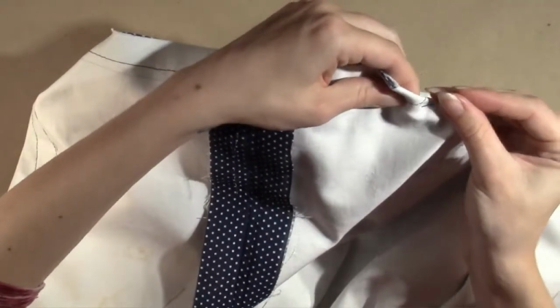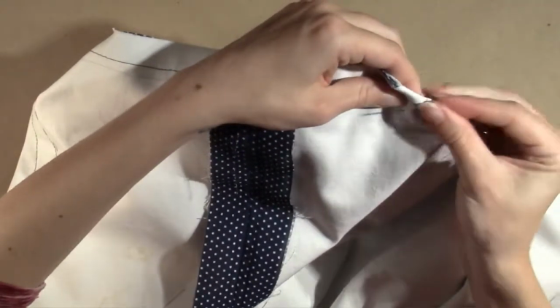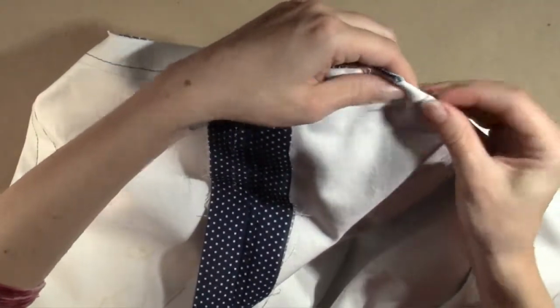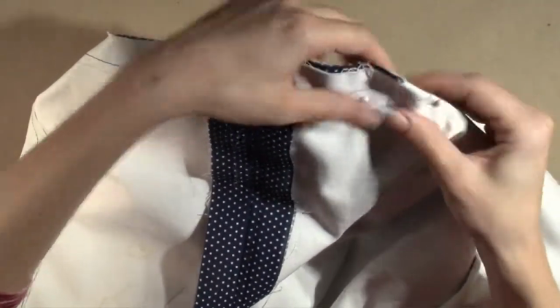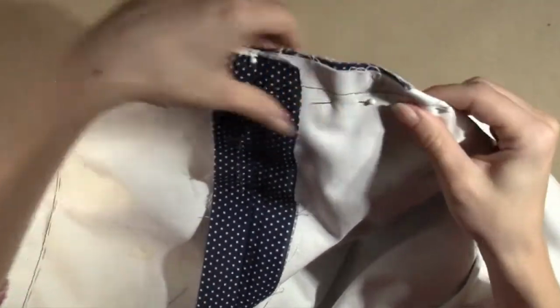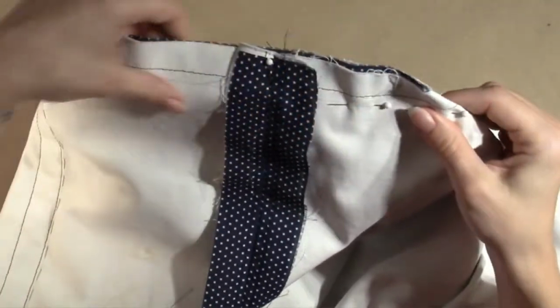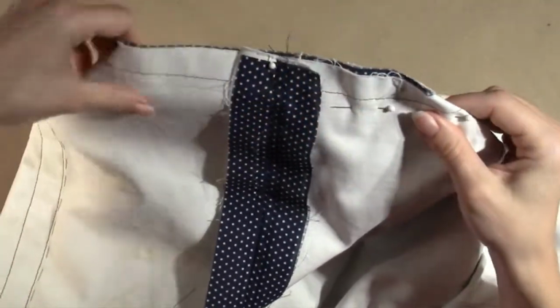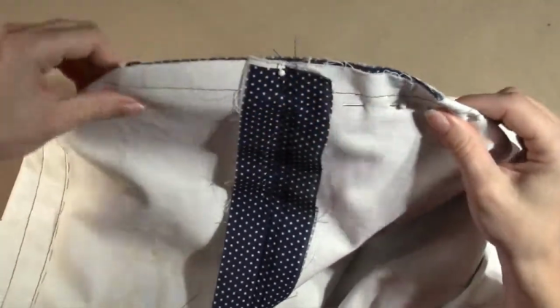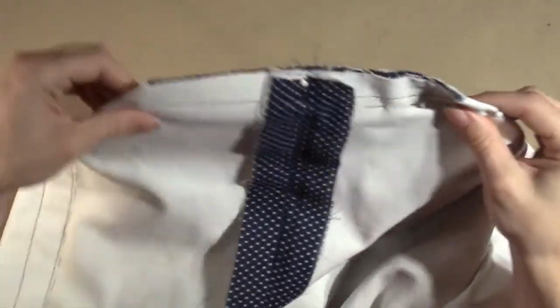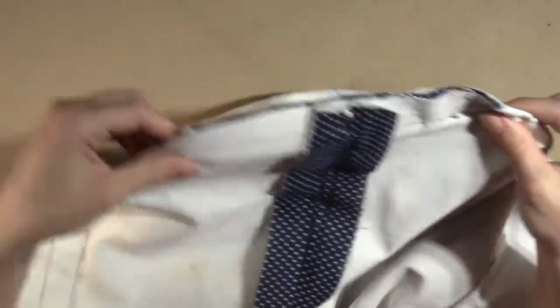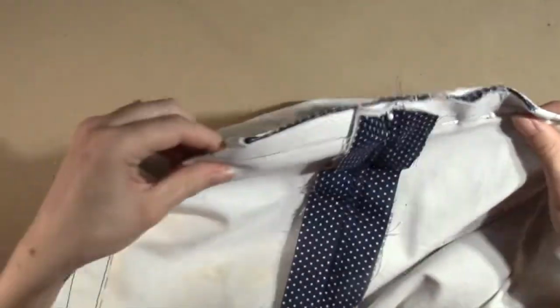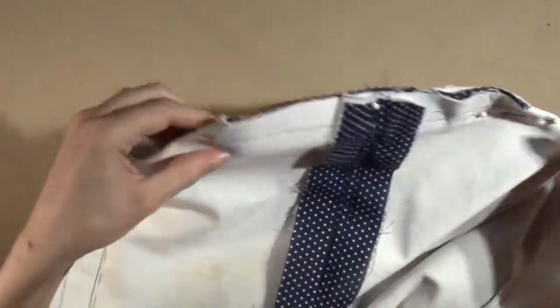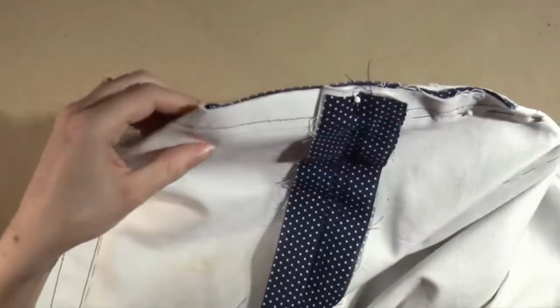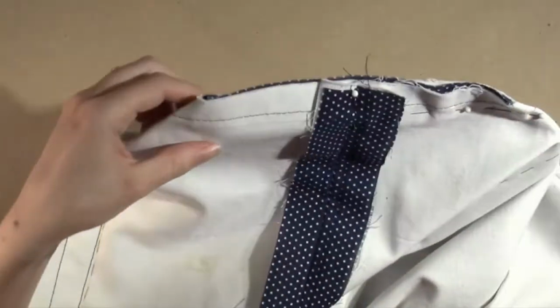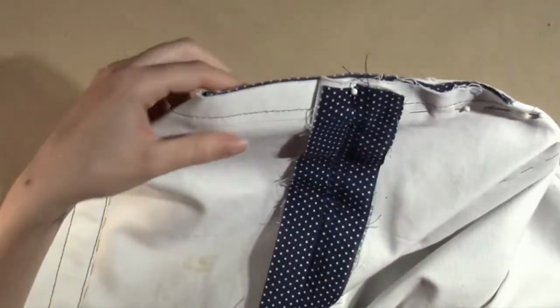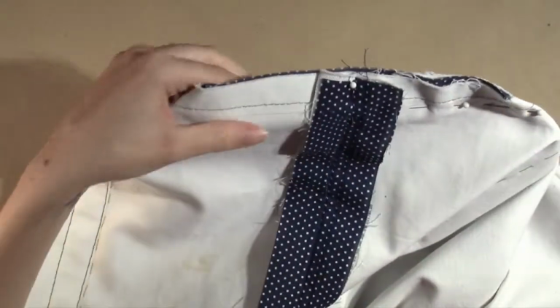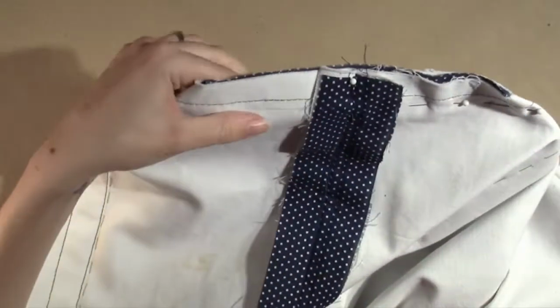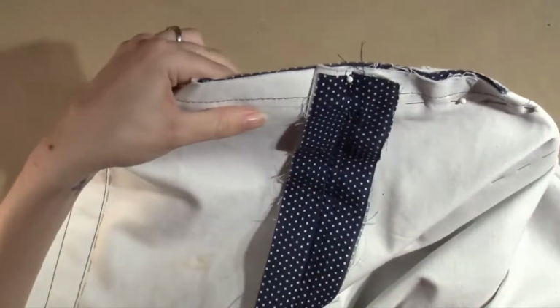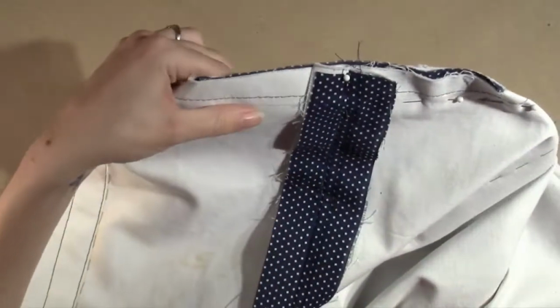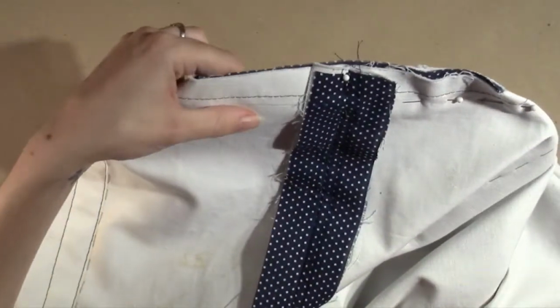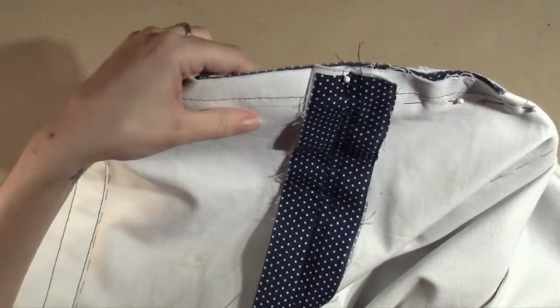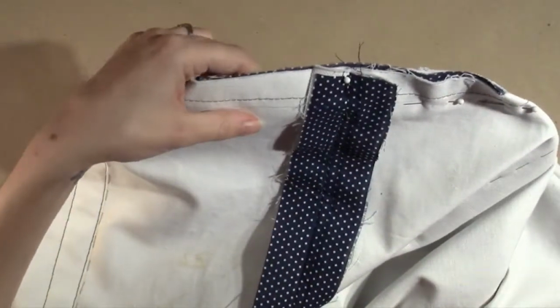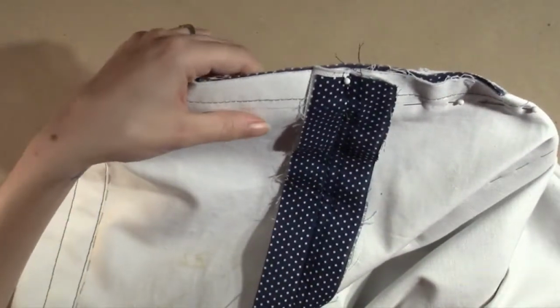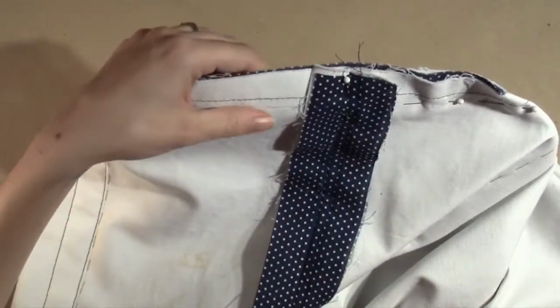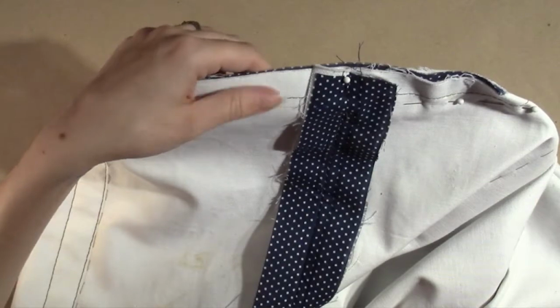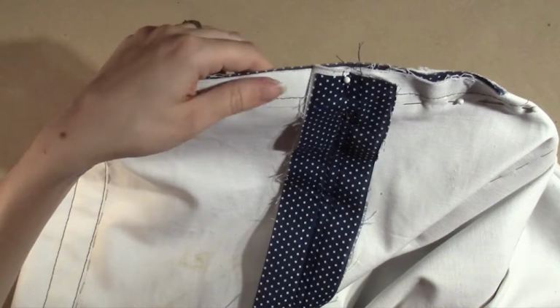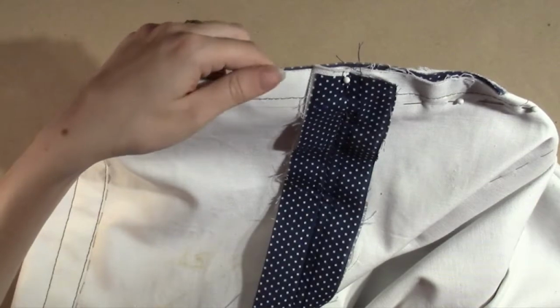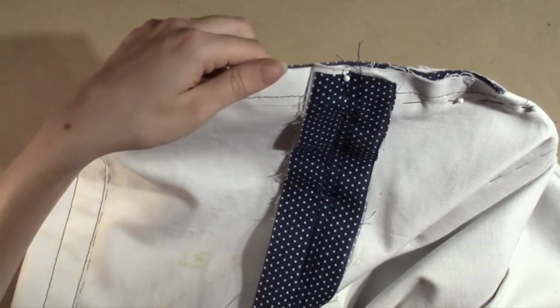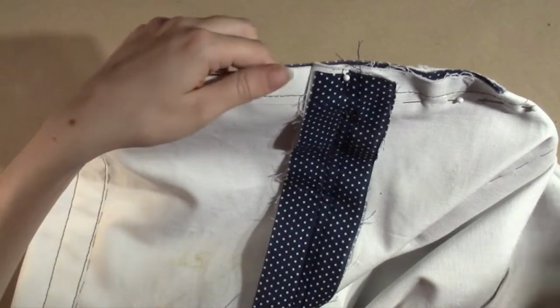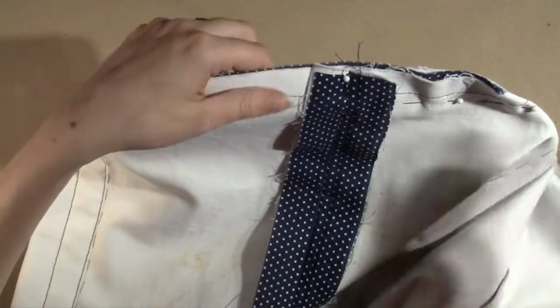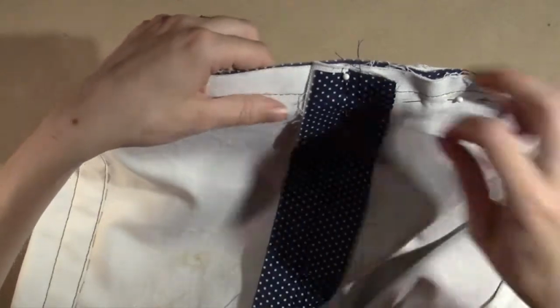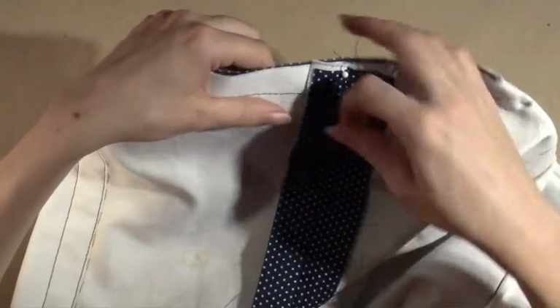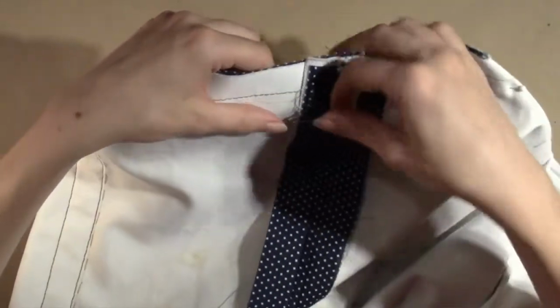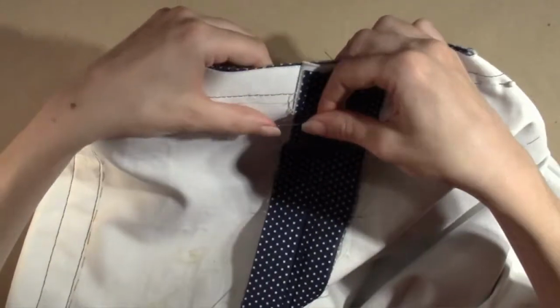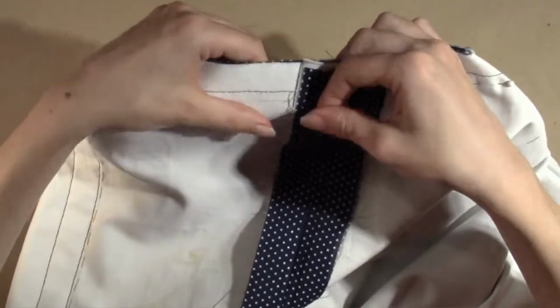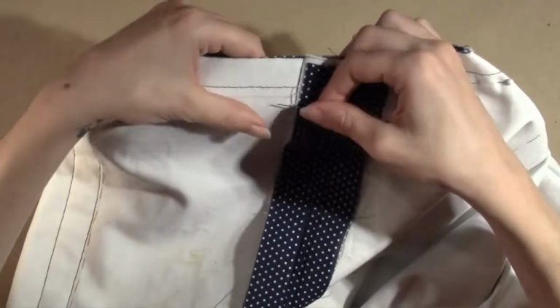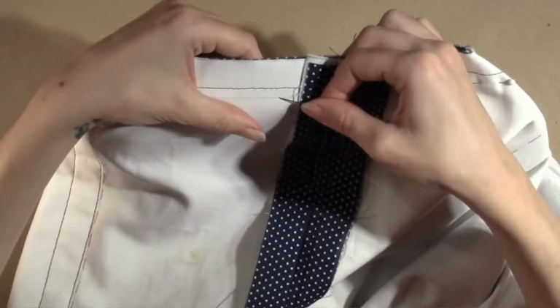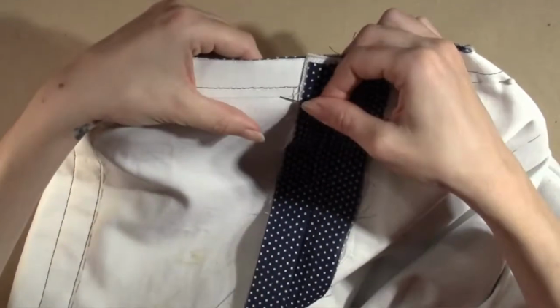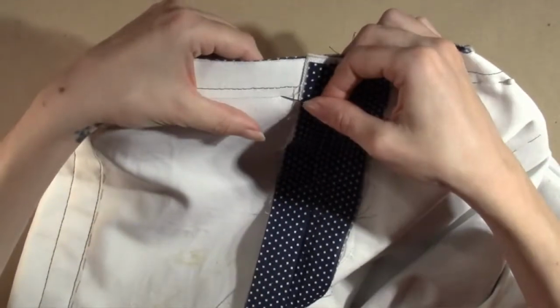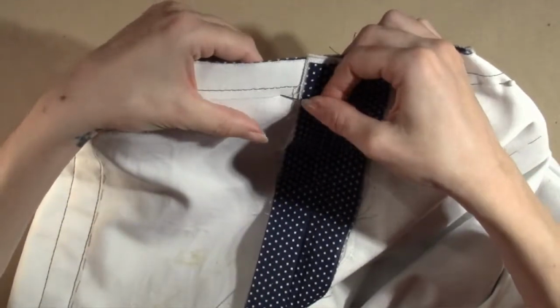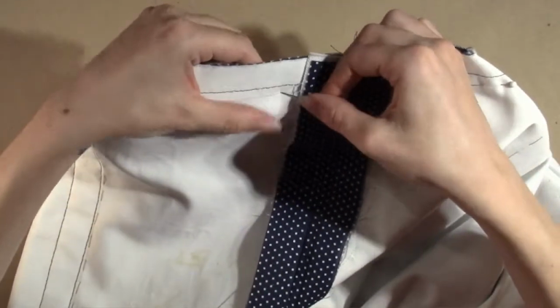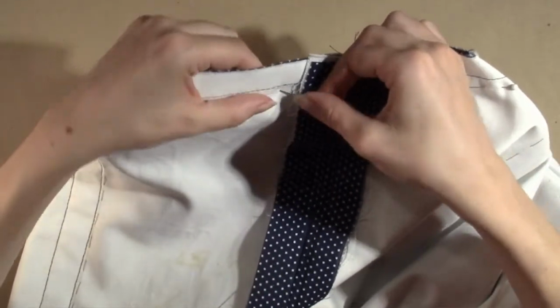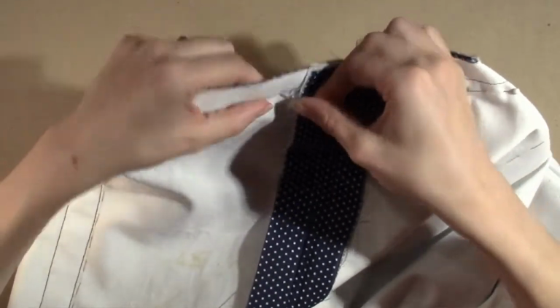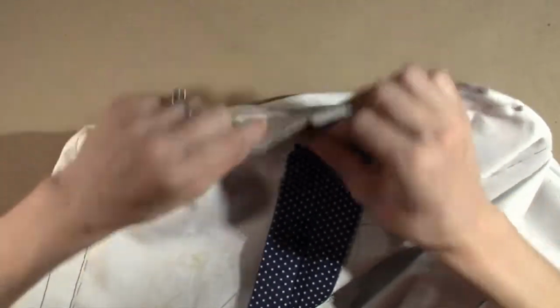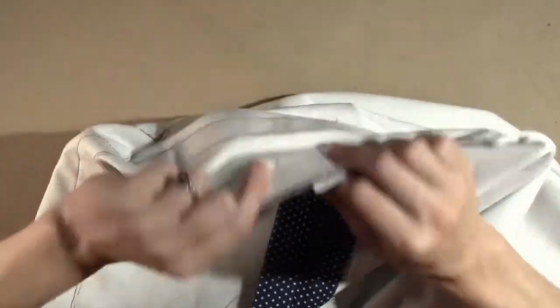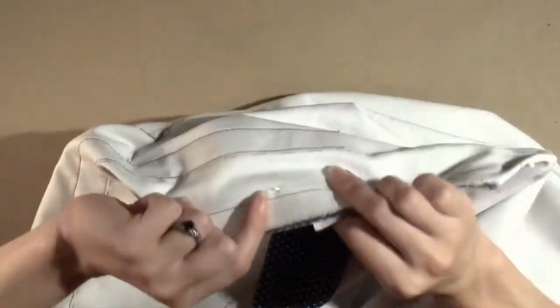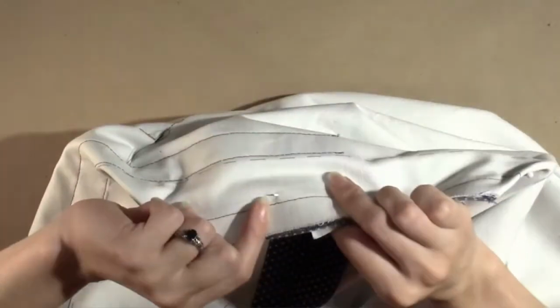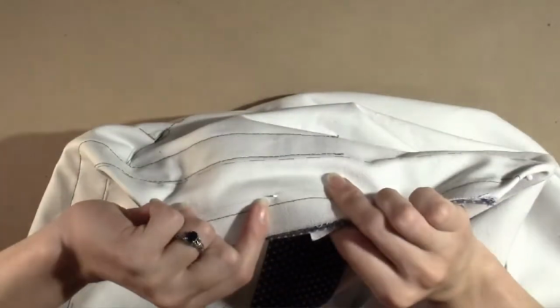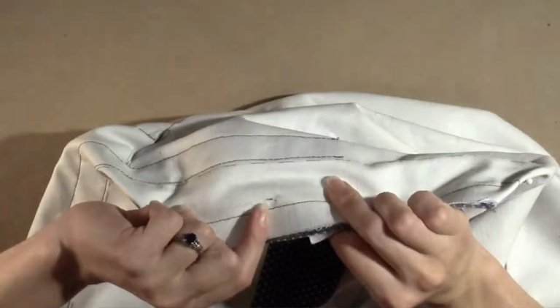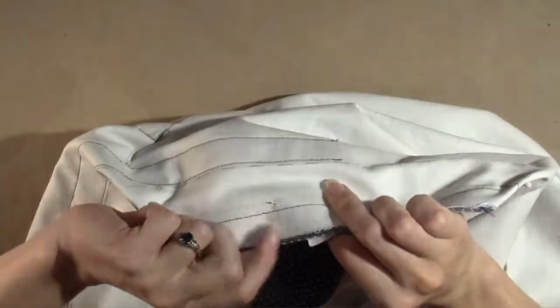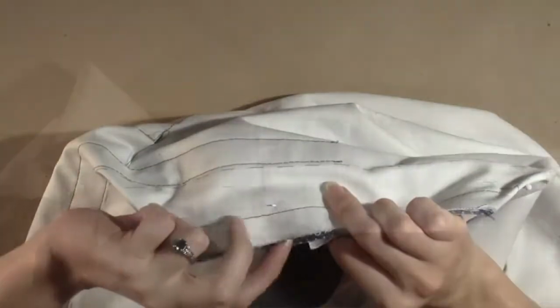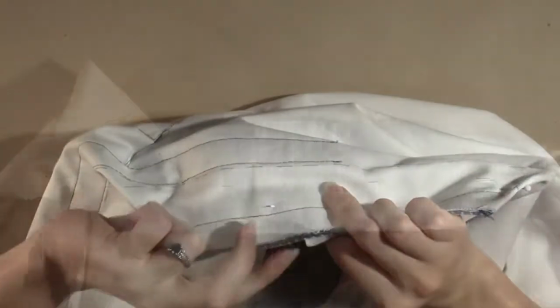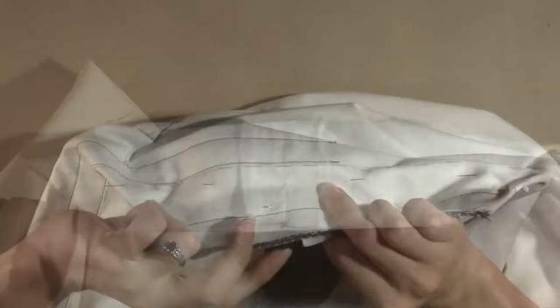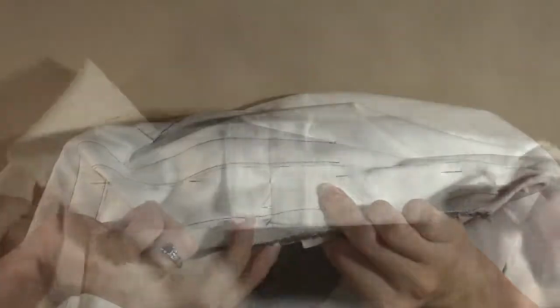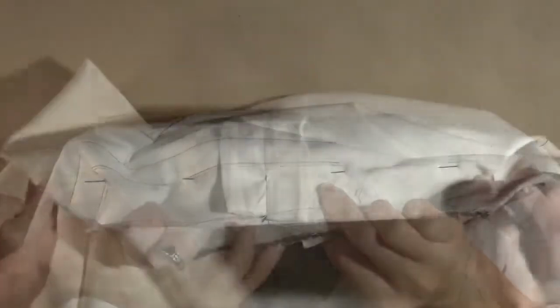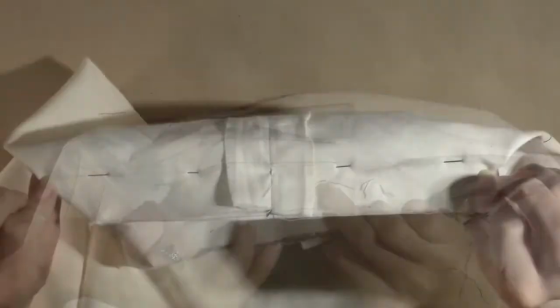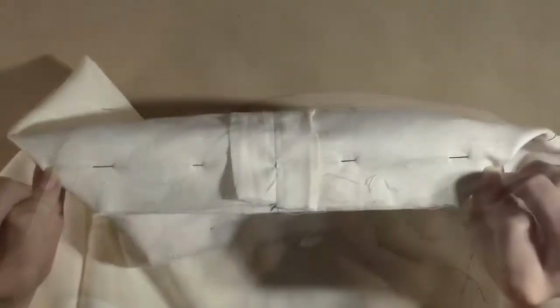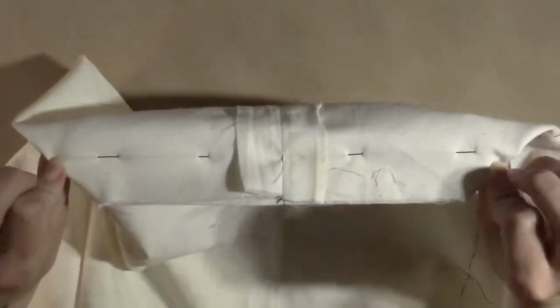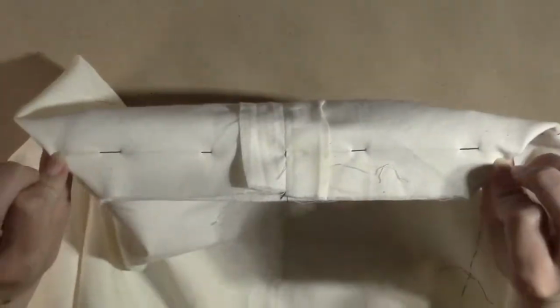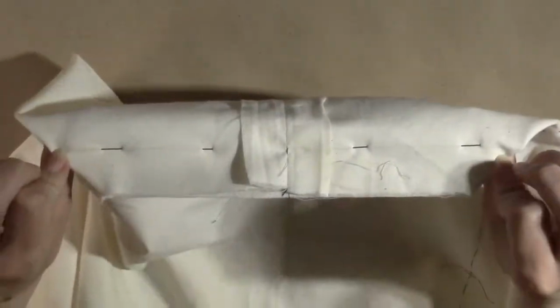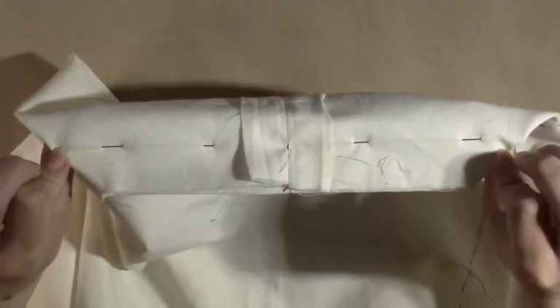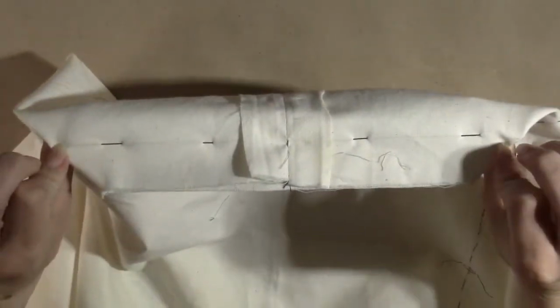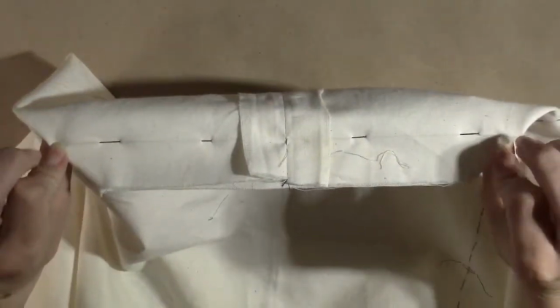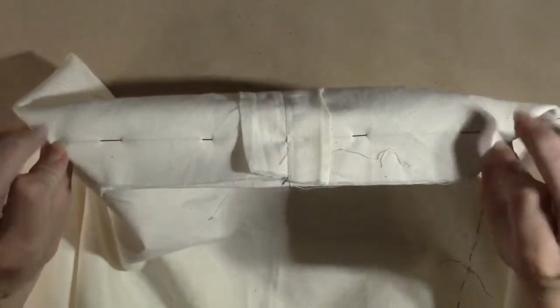Repeat the same process on the other side and then do the same for both sides of the bag lining.